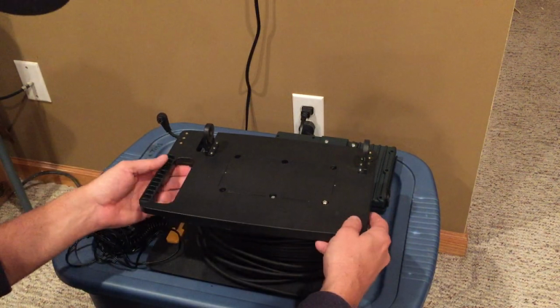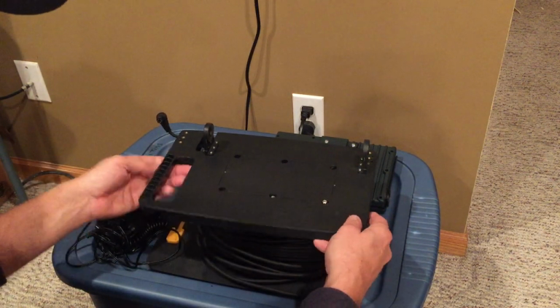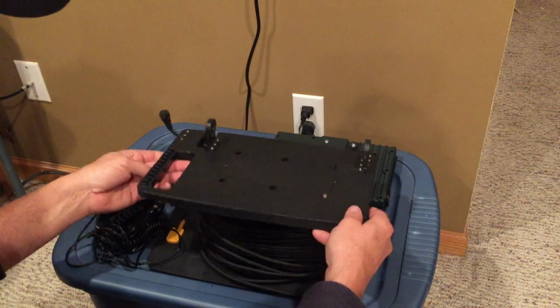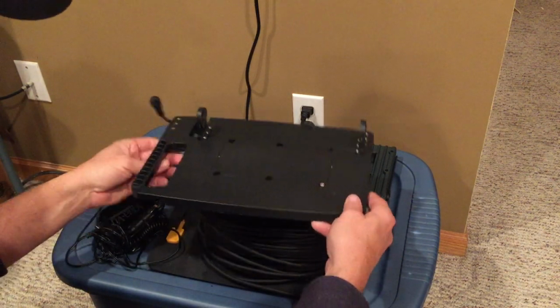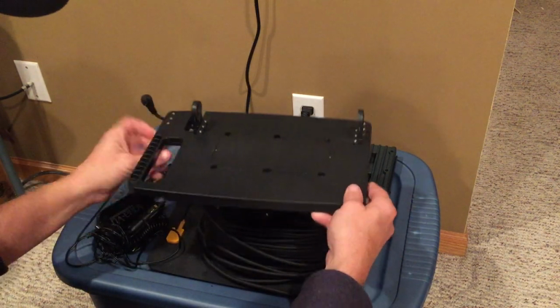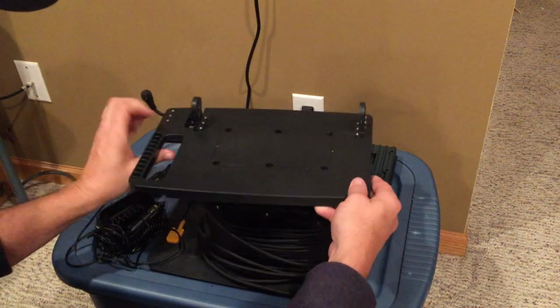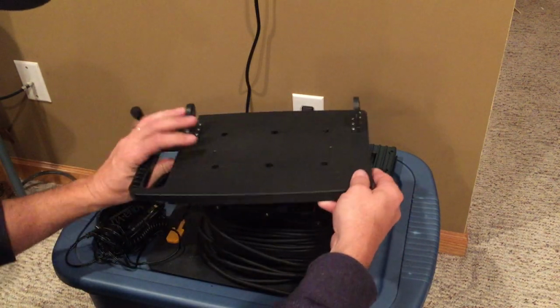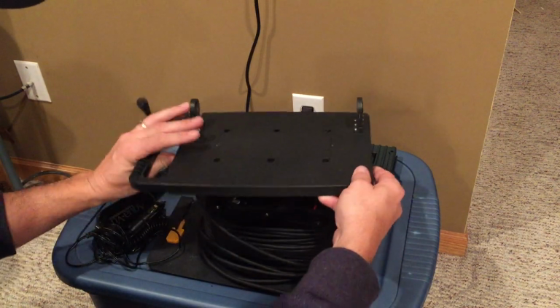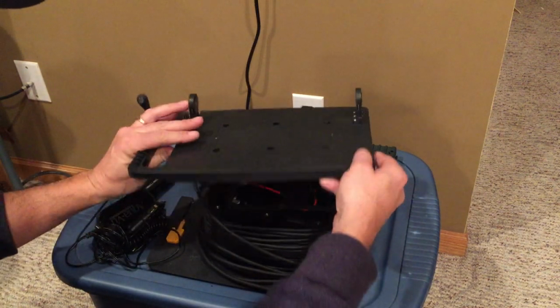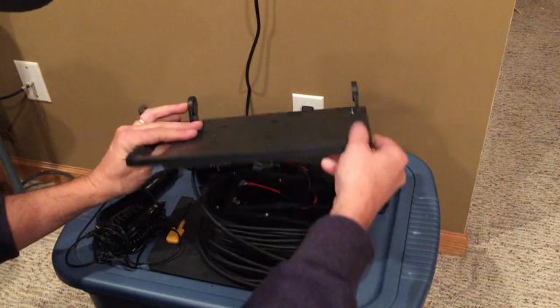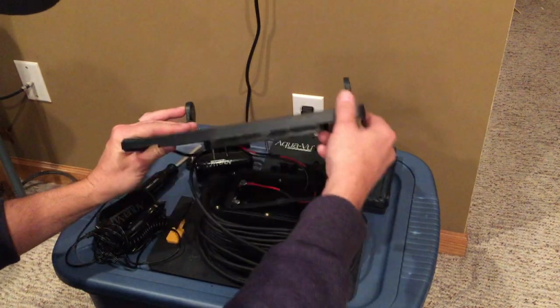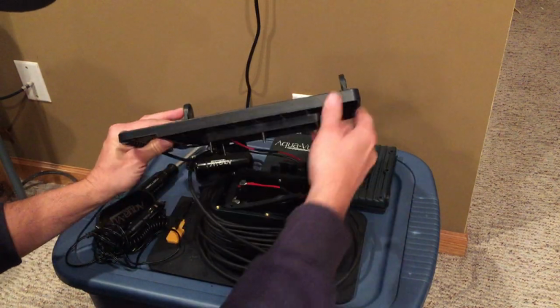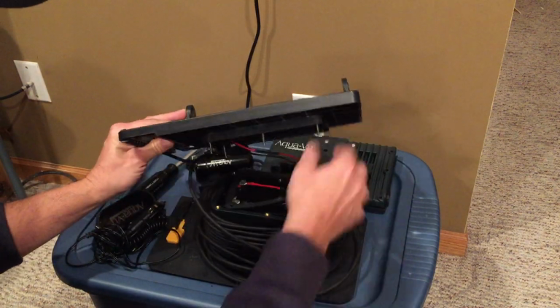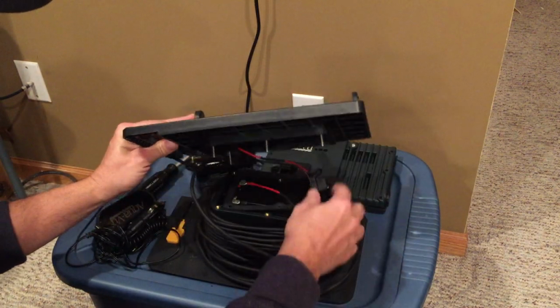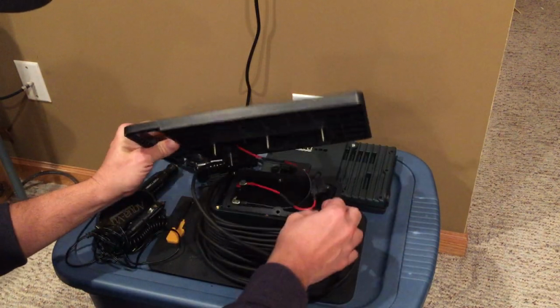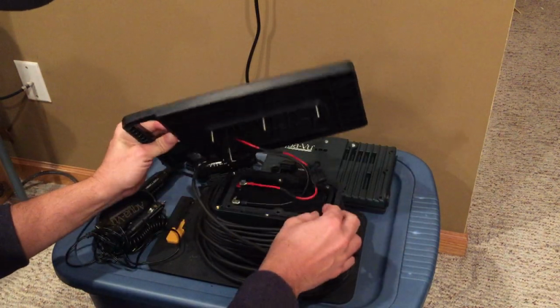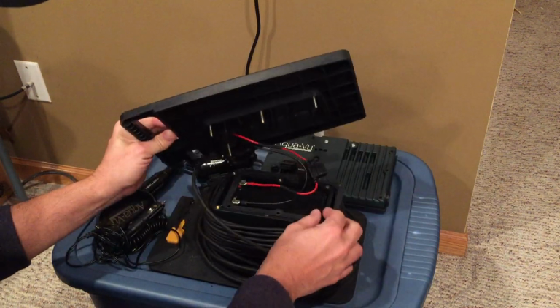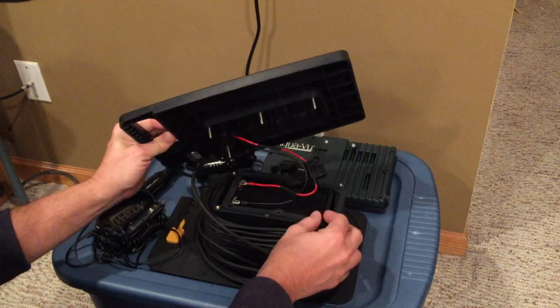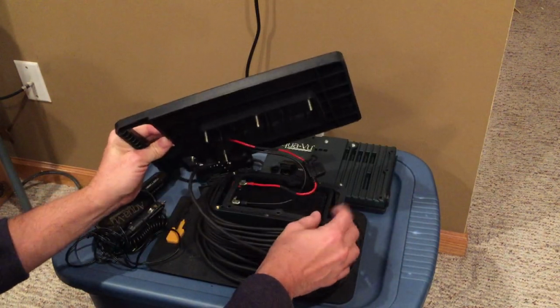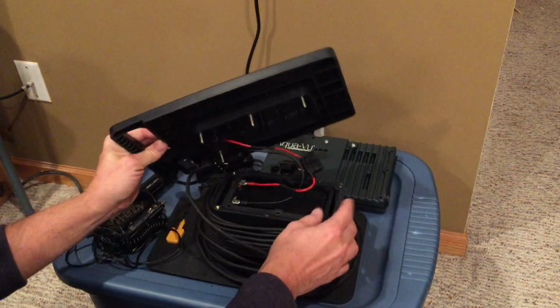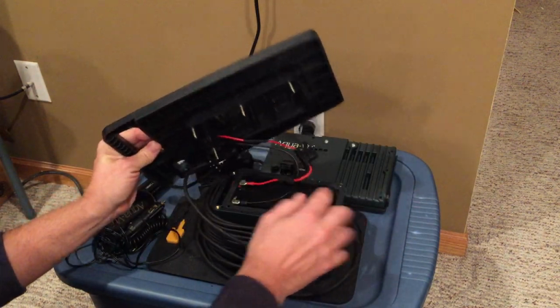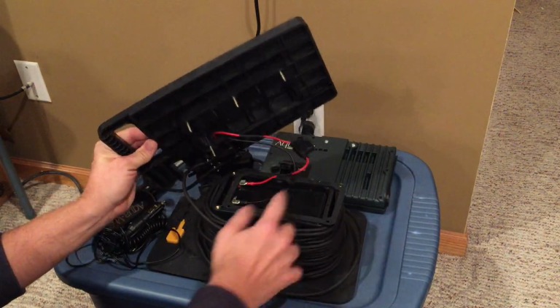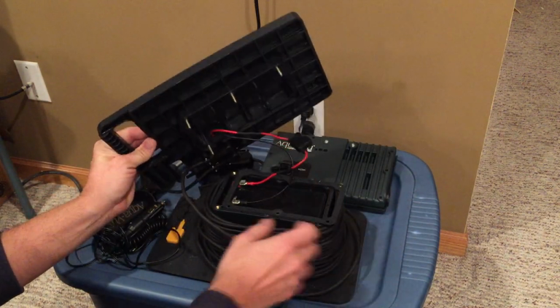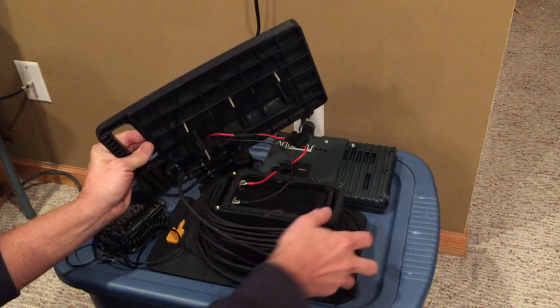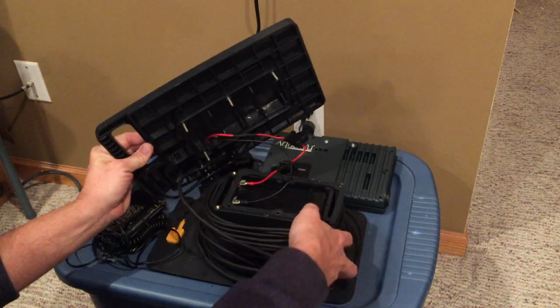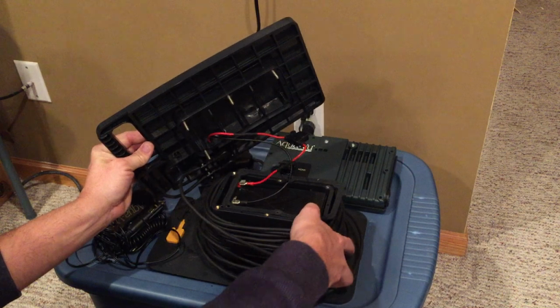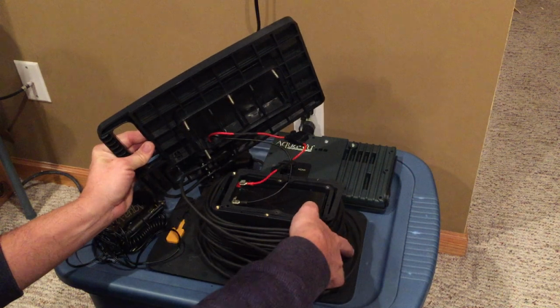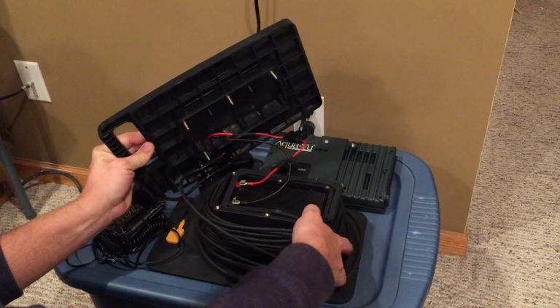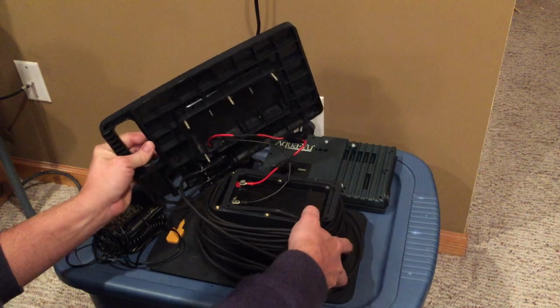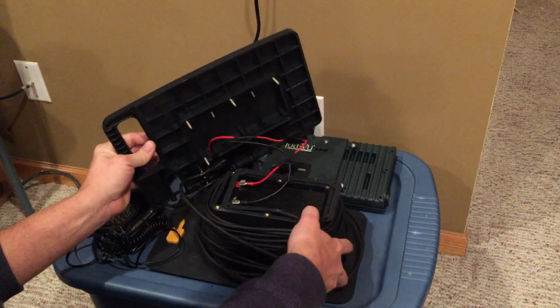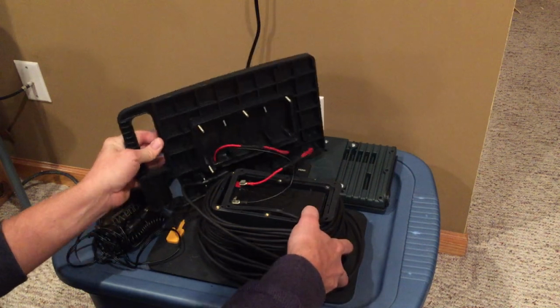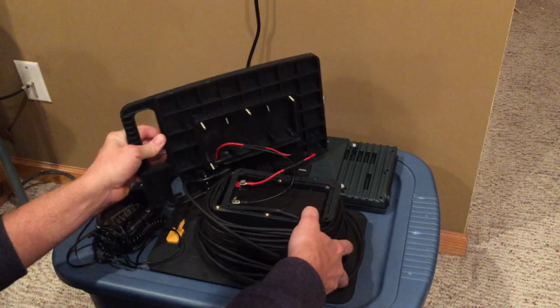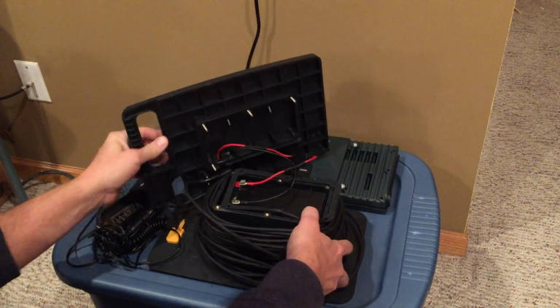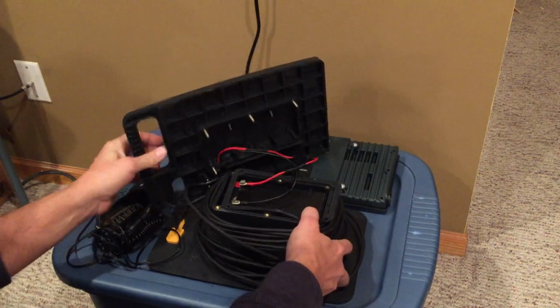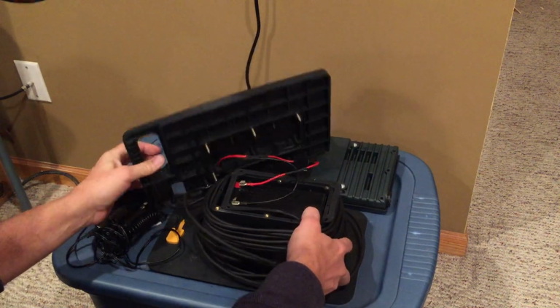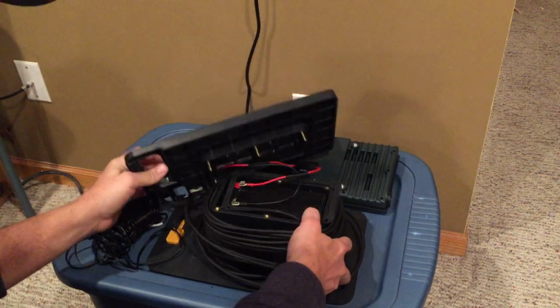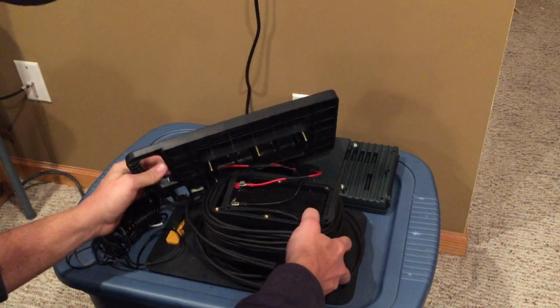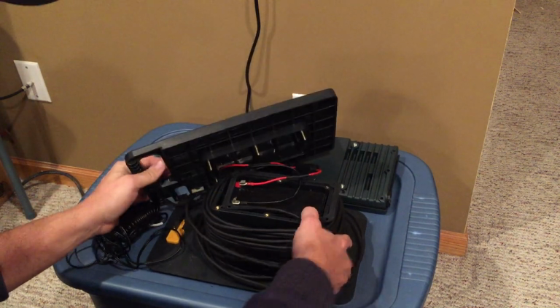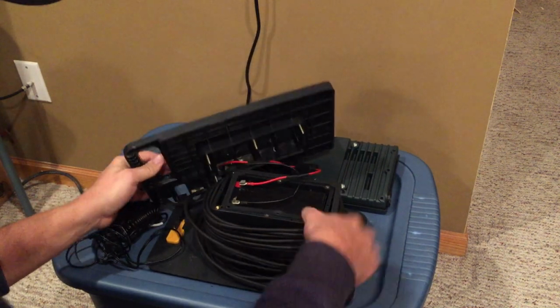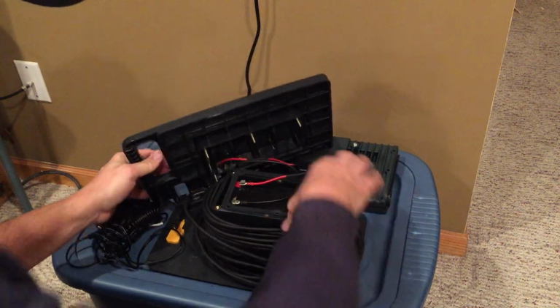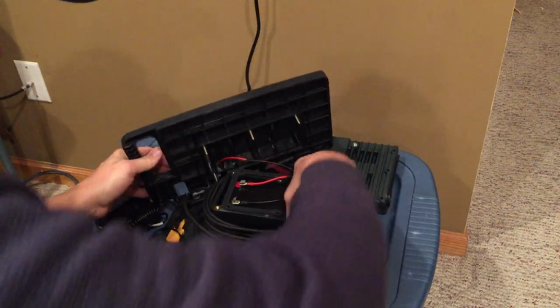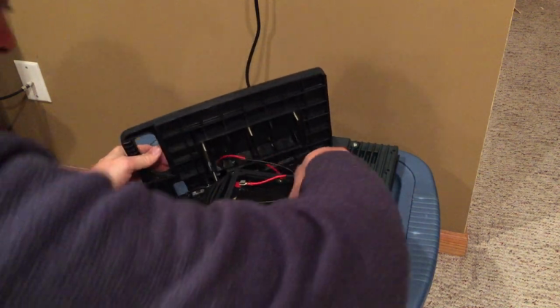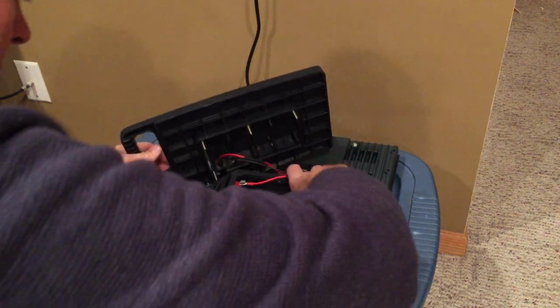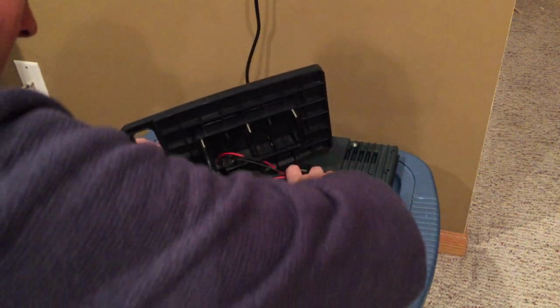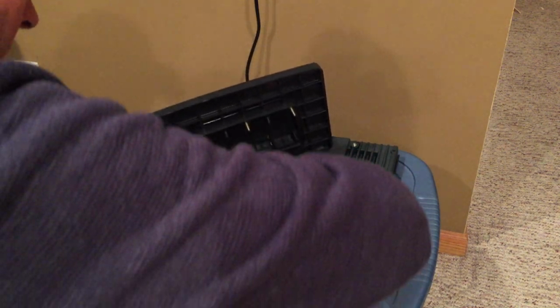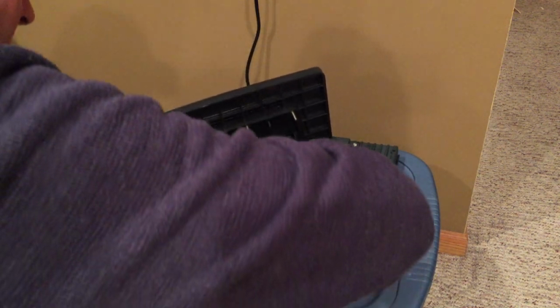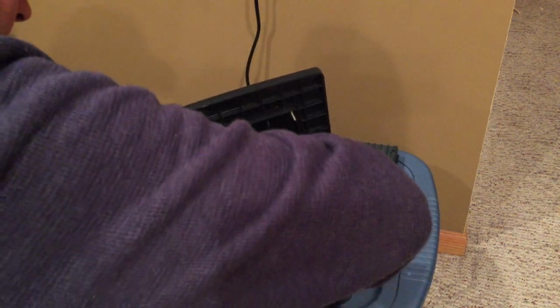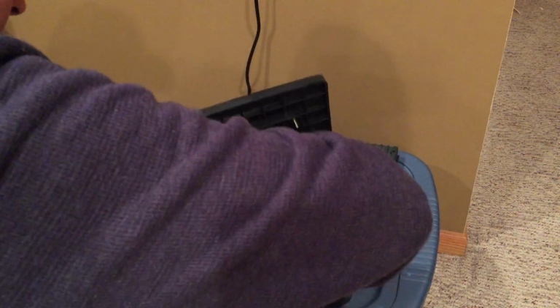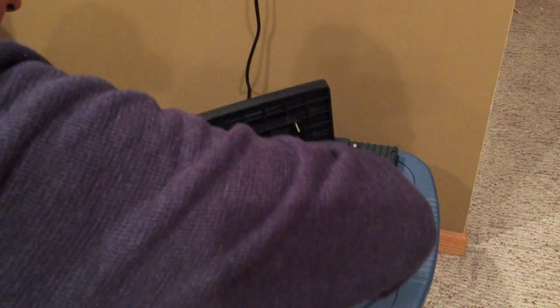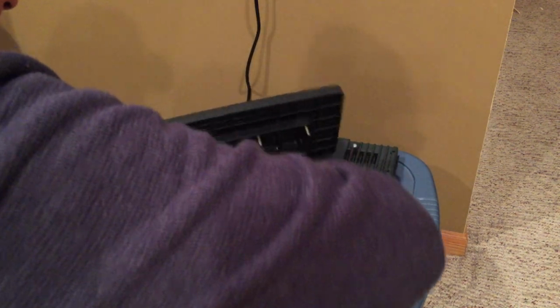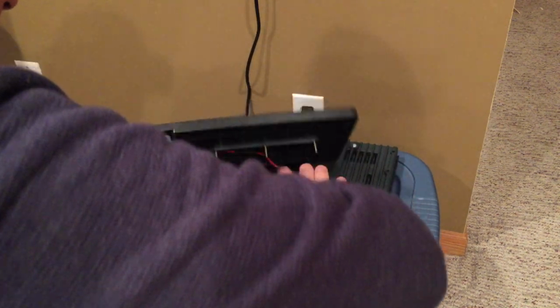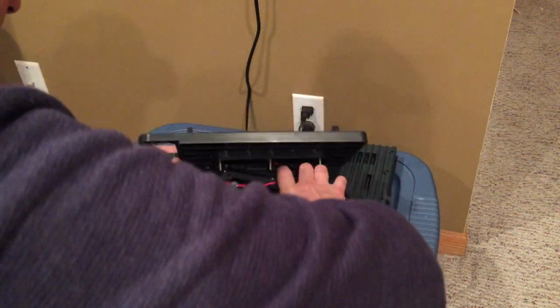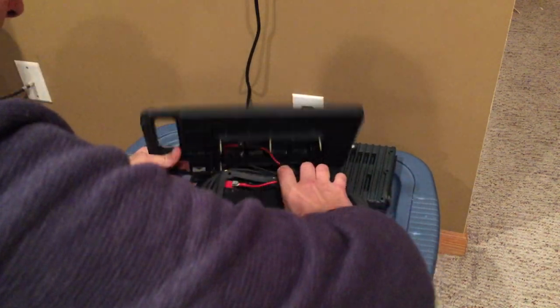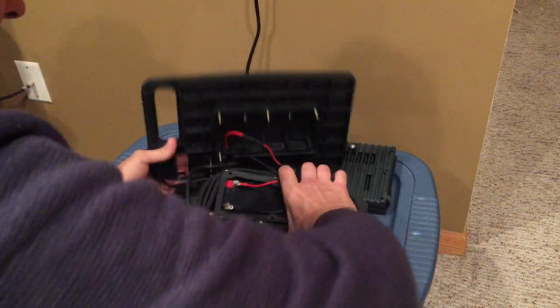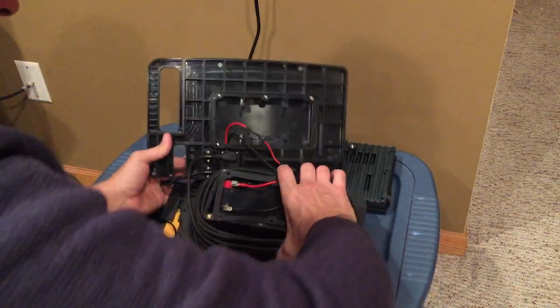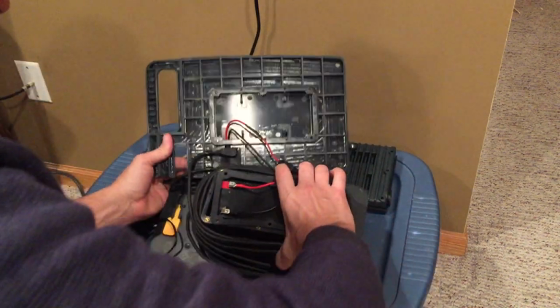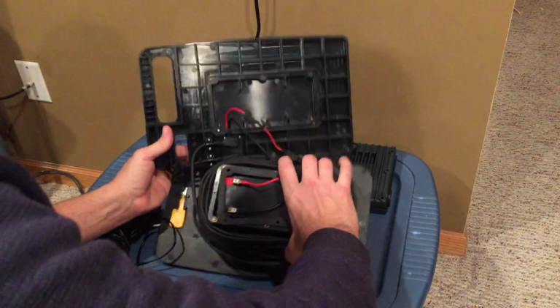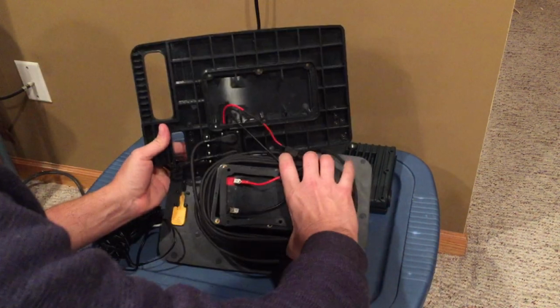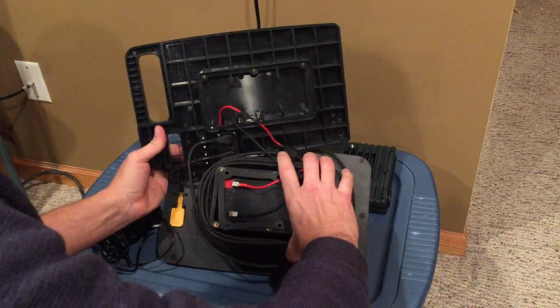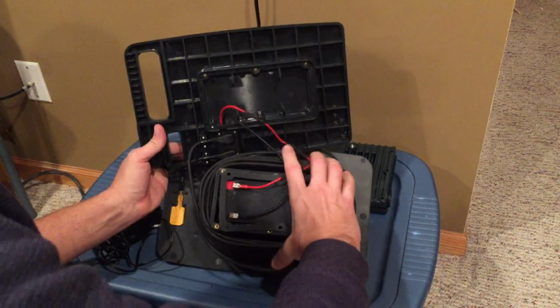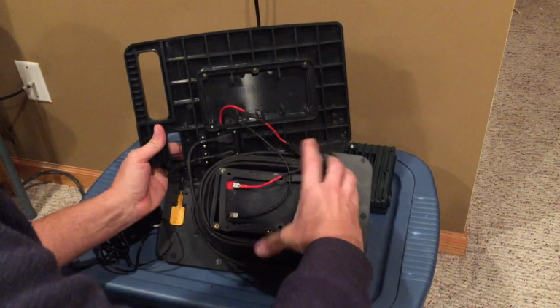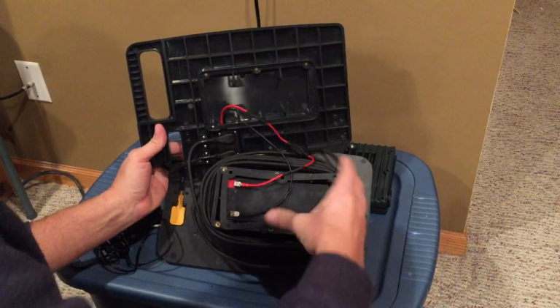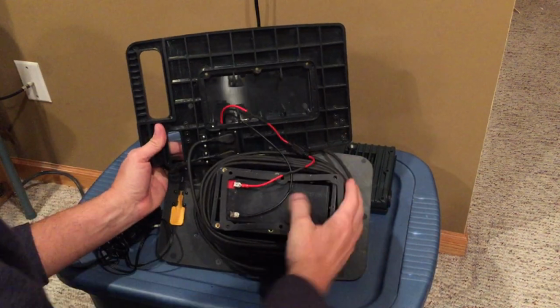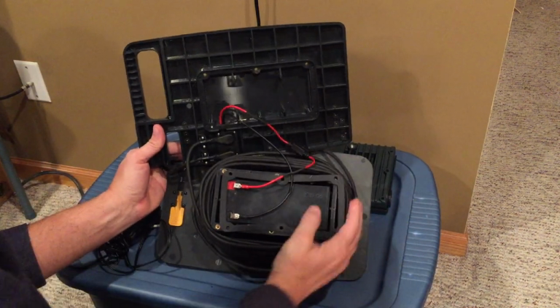From there it's simple — you're going to lift up and there's your battery. That's how you access your battery compartment on these units.